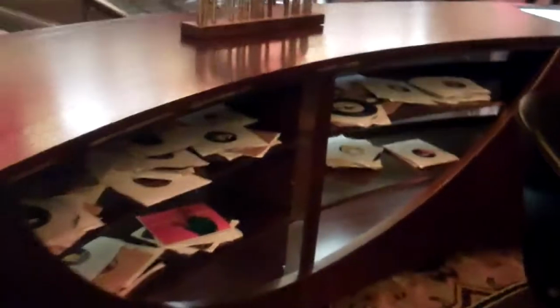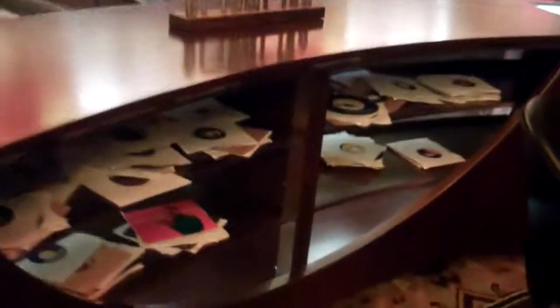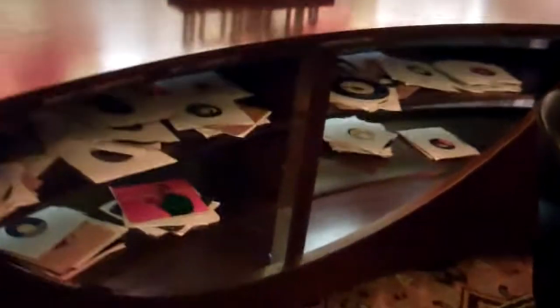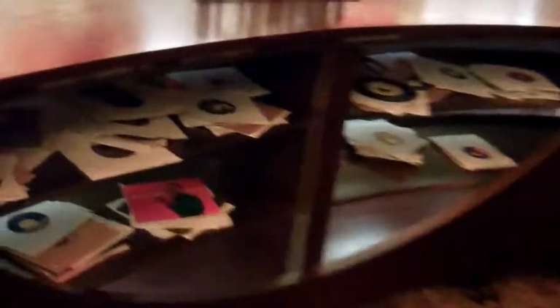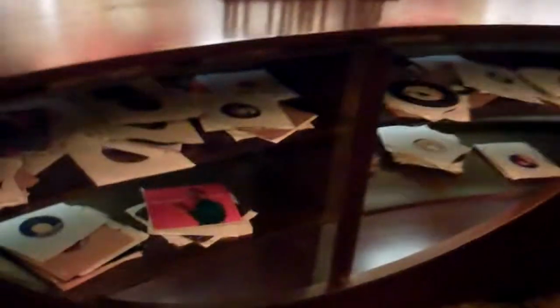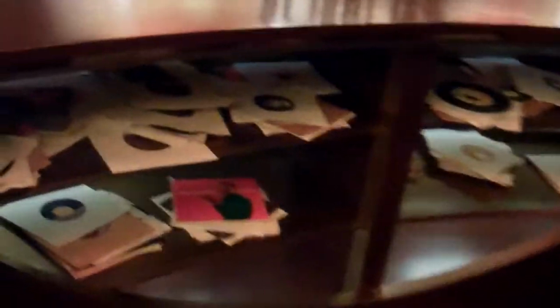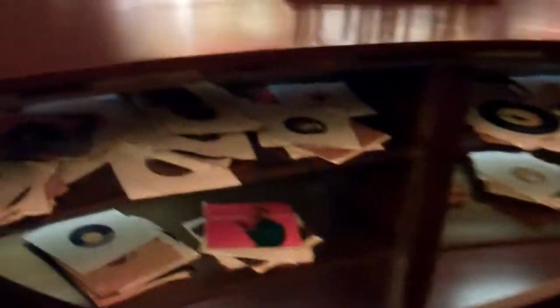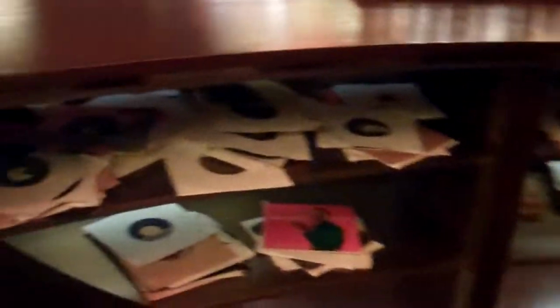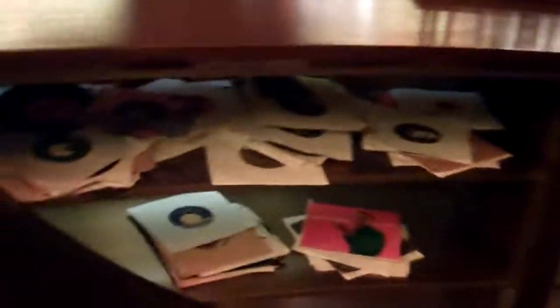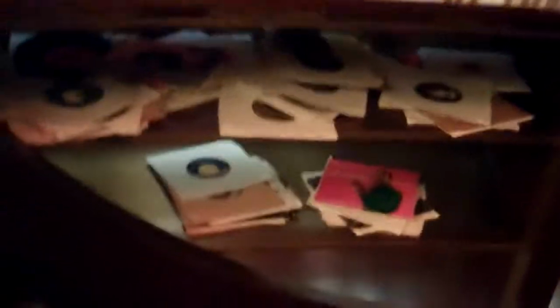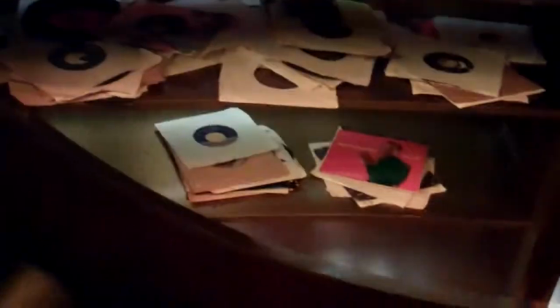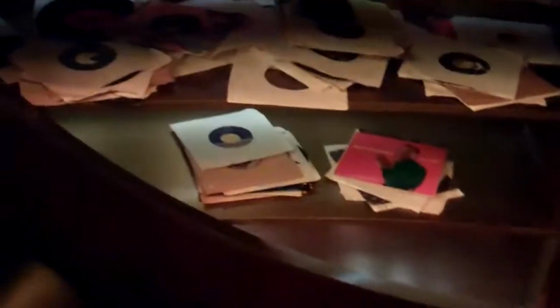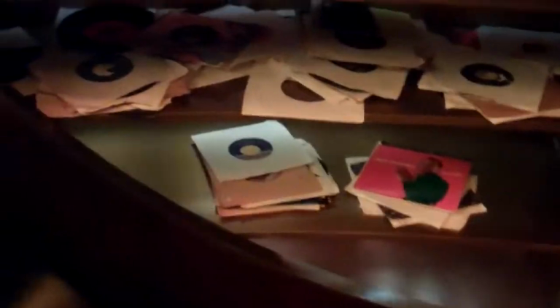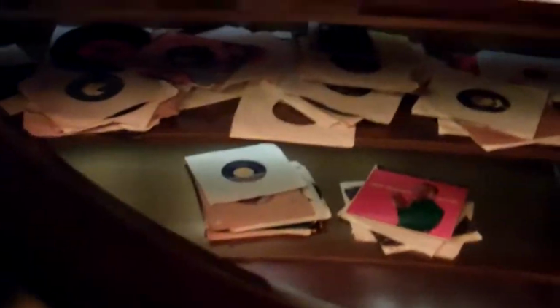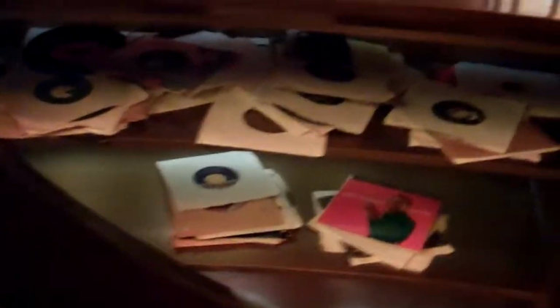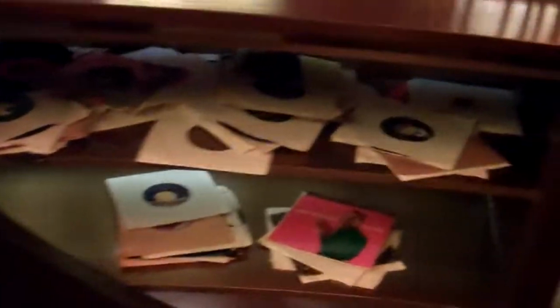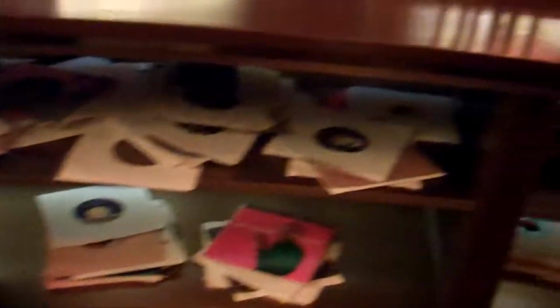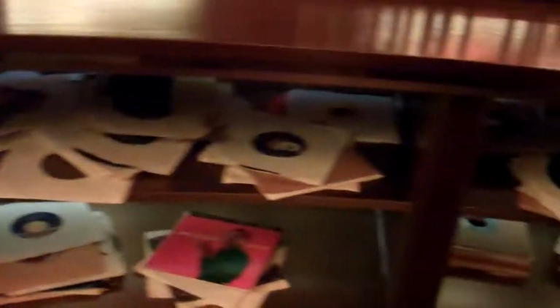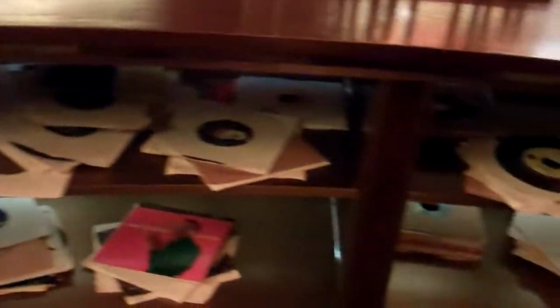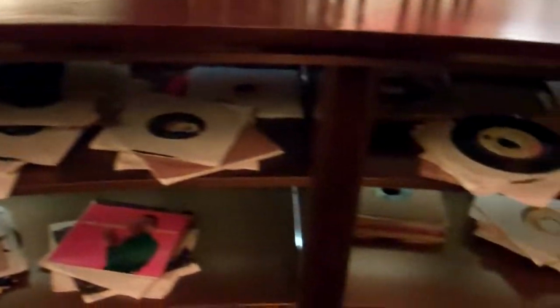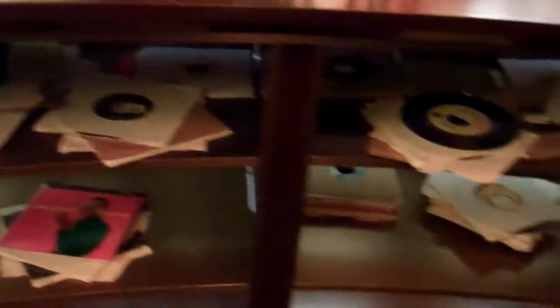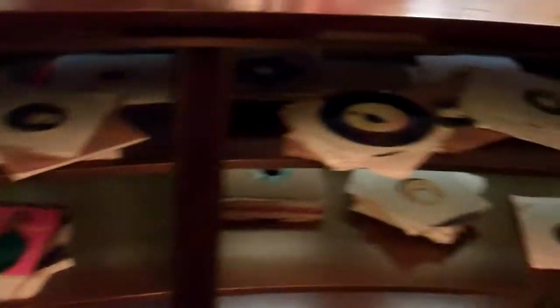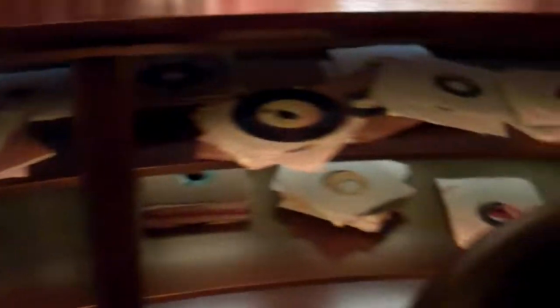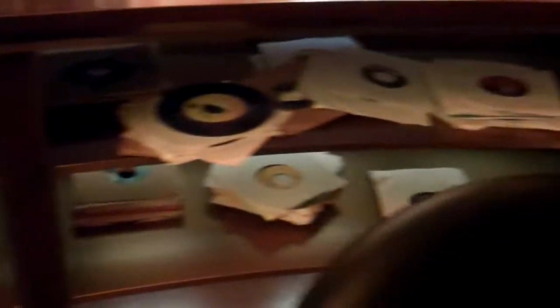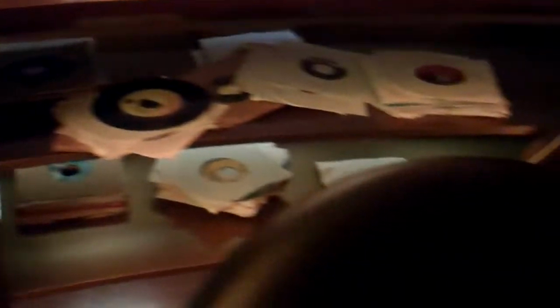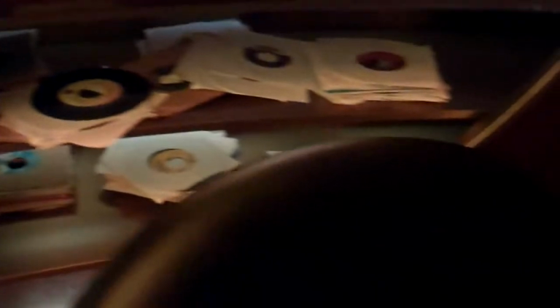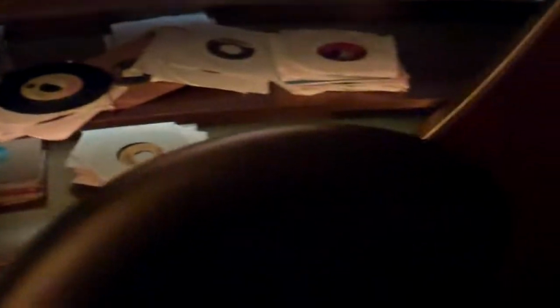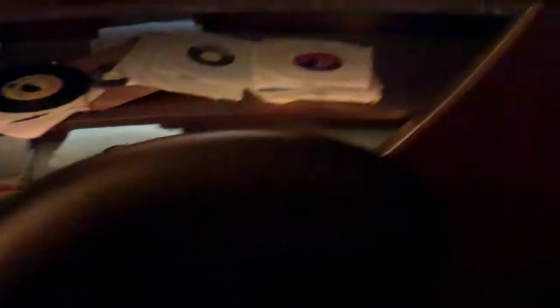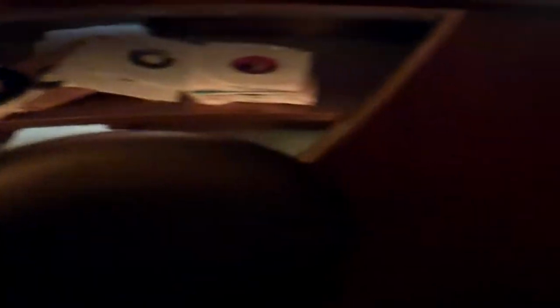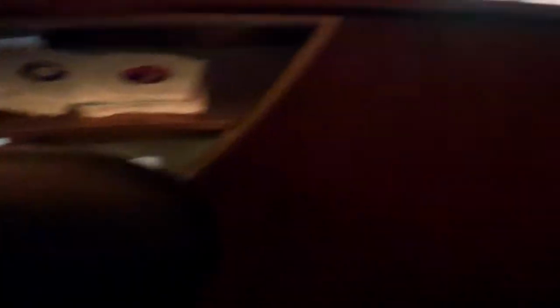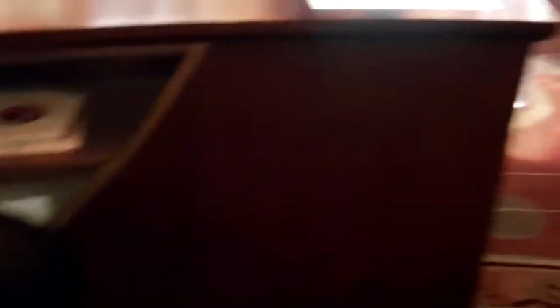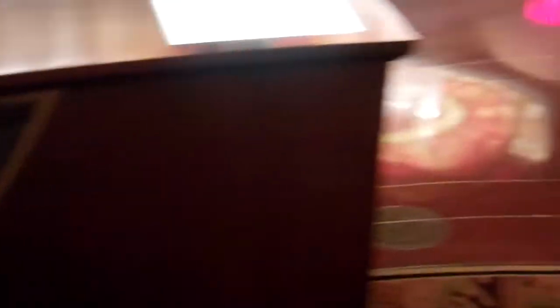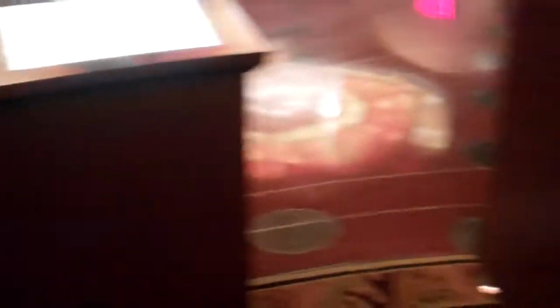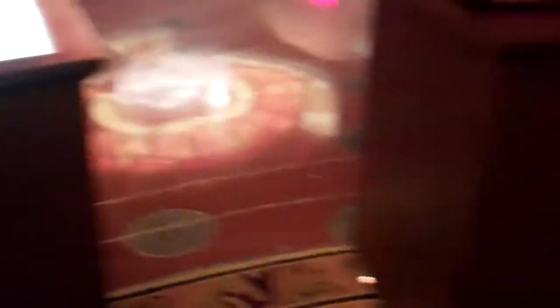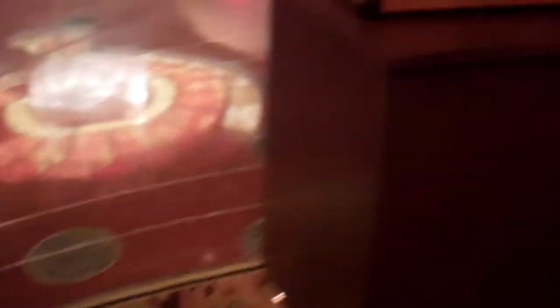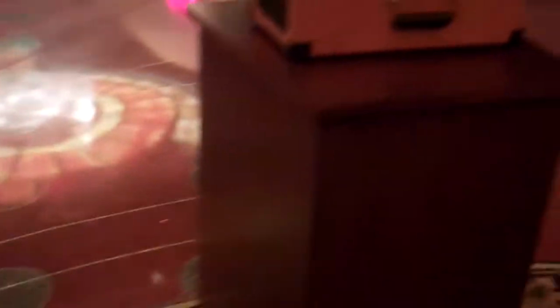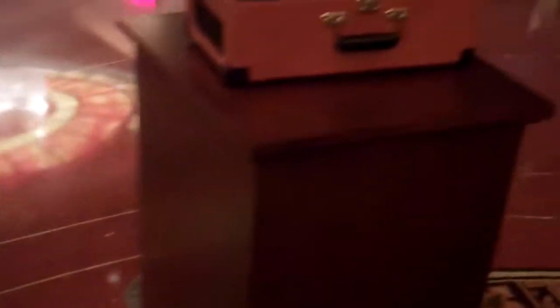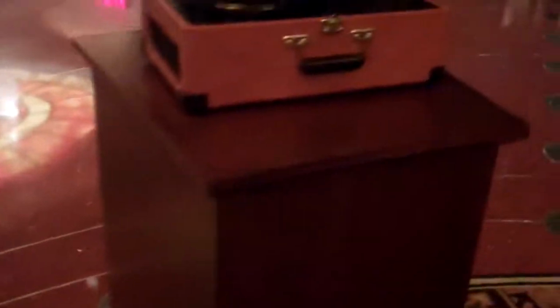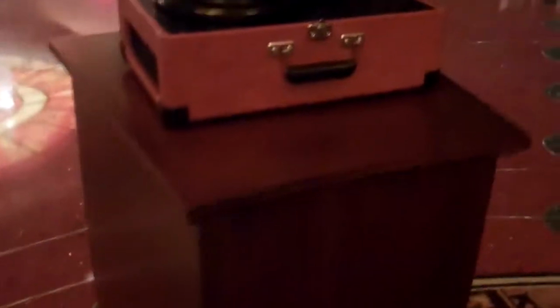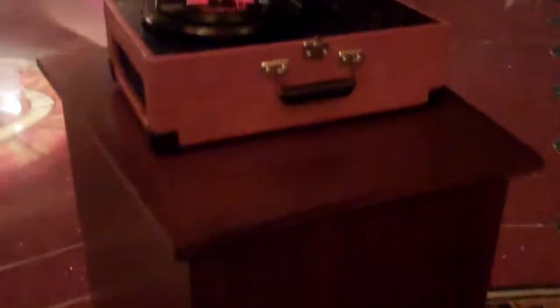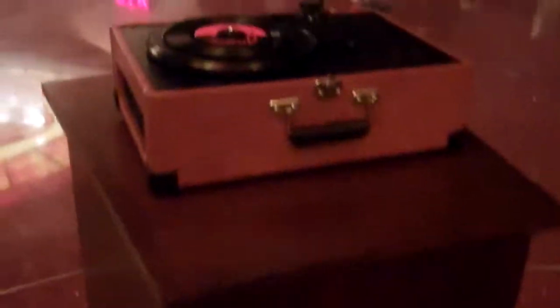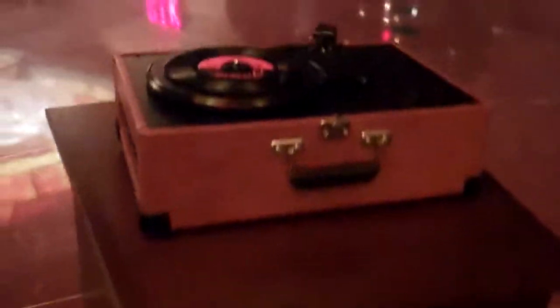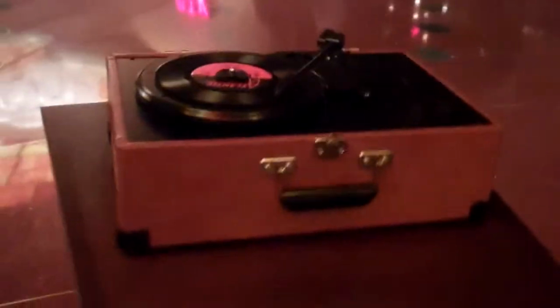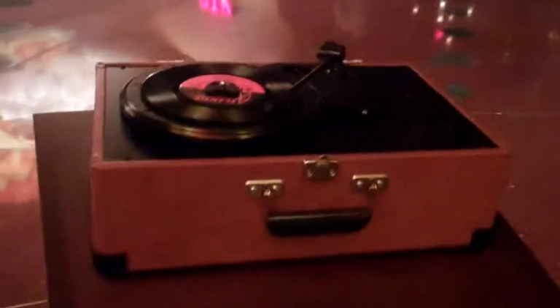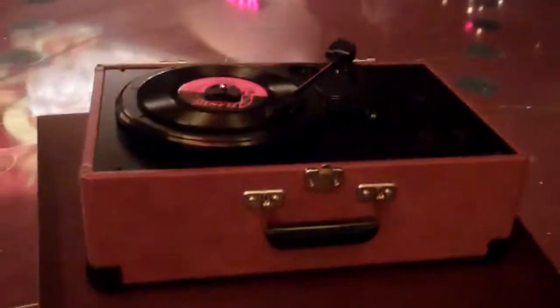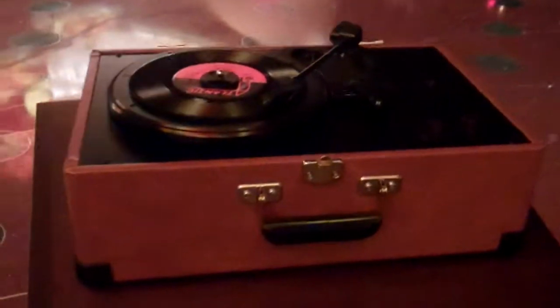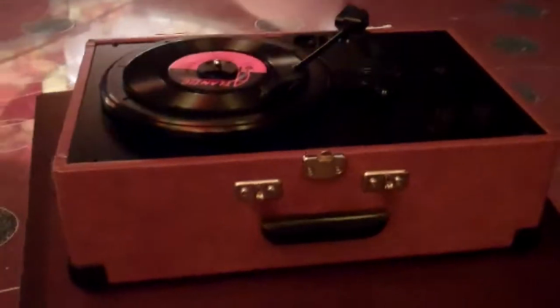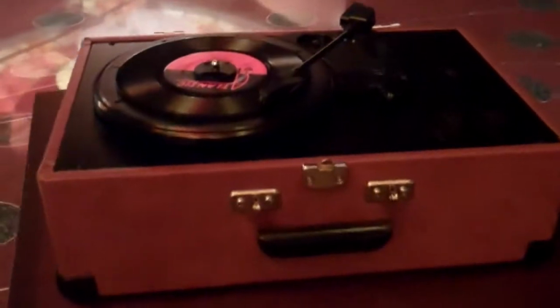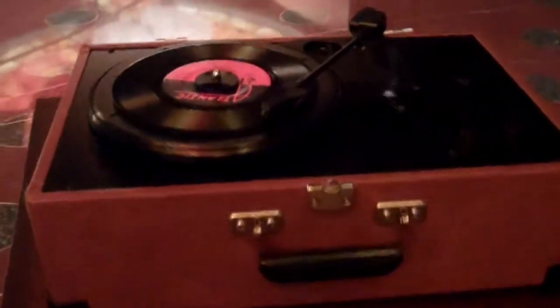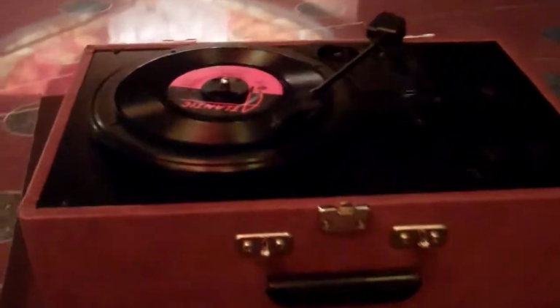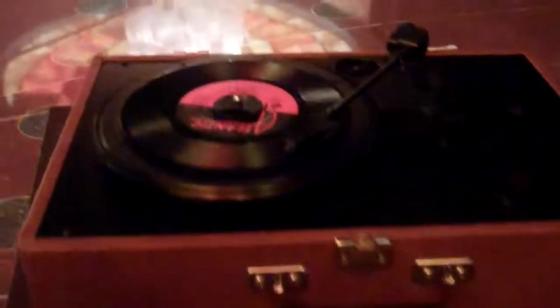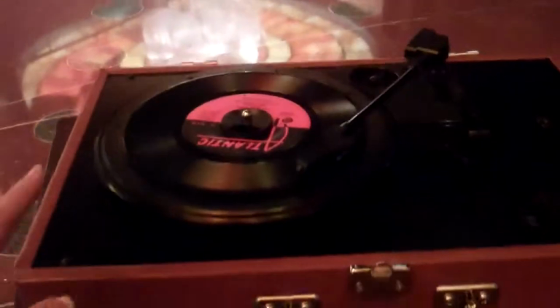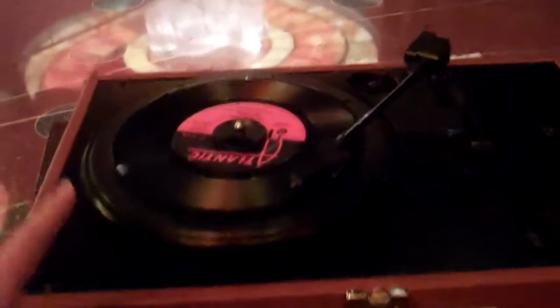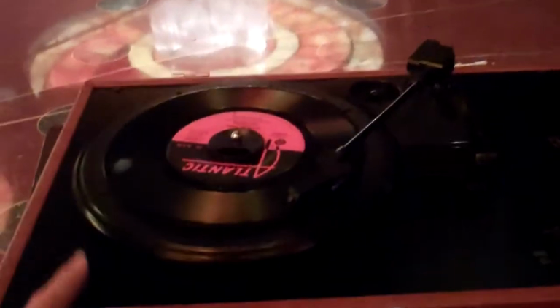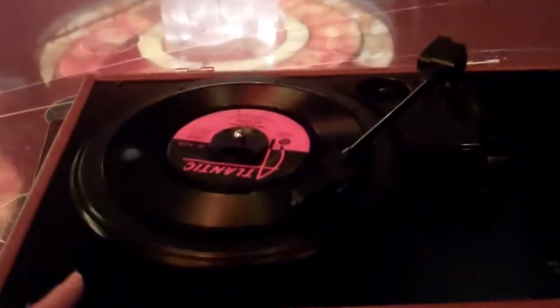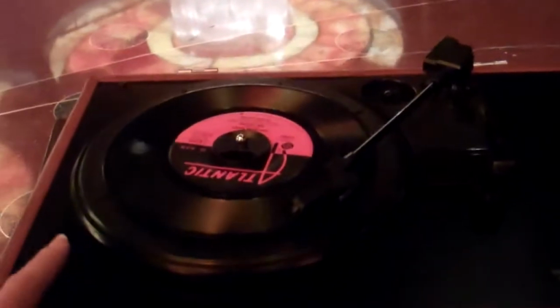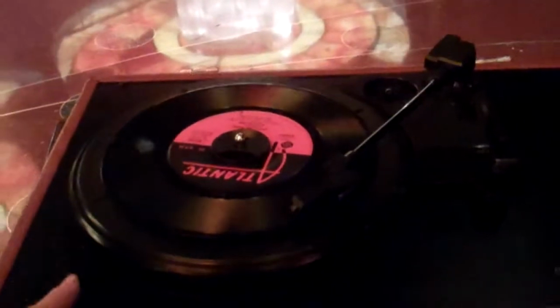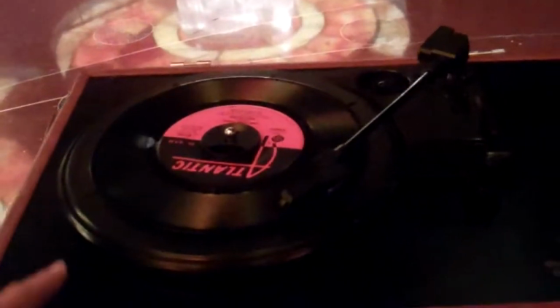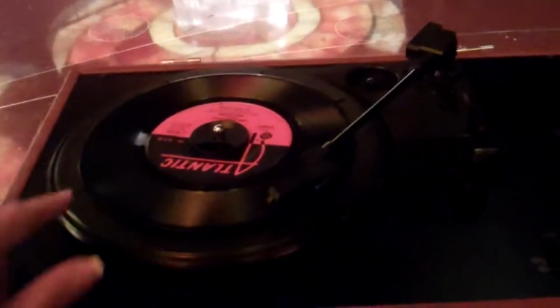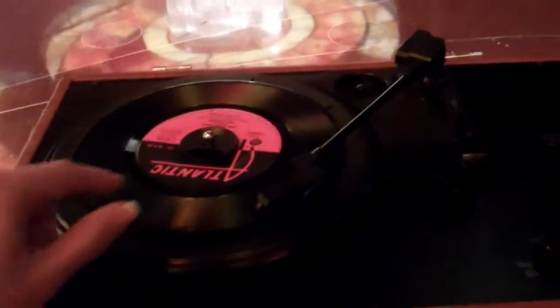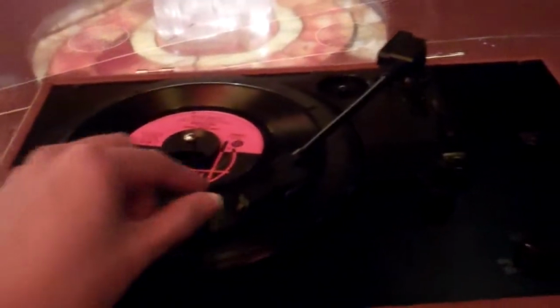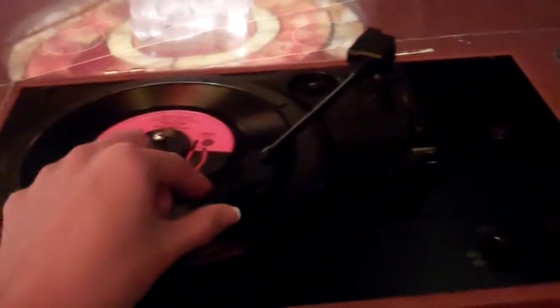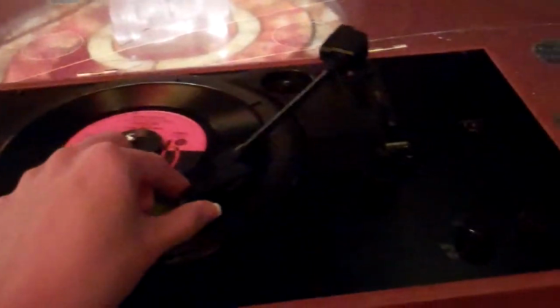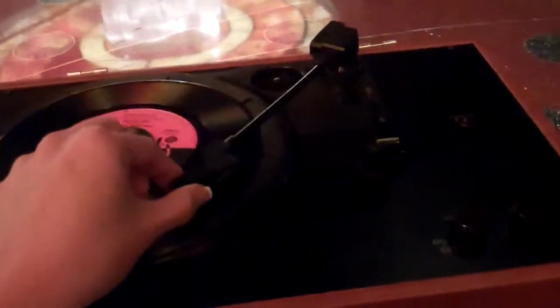Check this out — it's like all the records and stuff. There's a record player. Very nice.